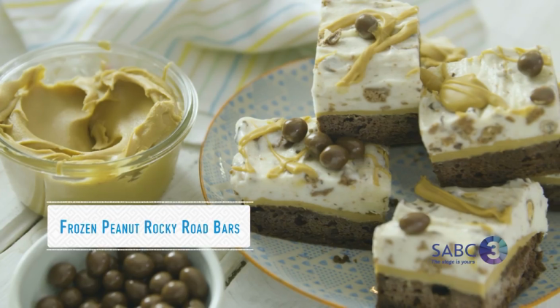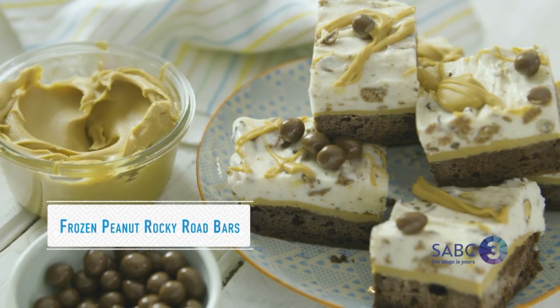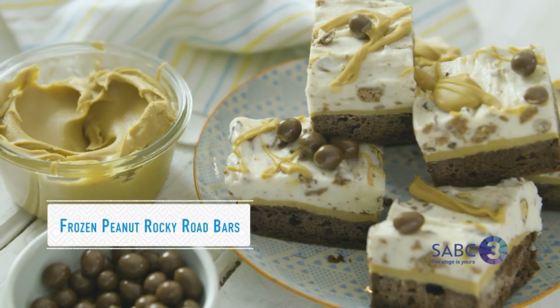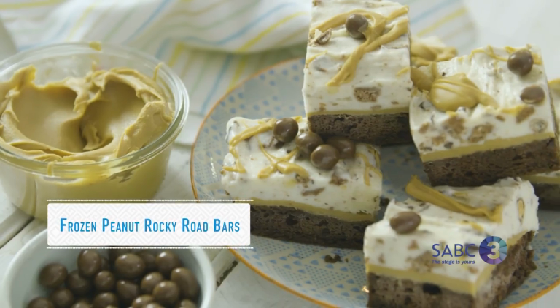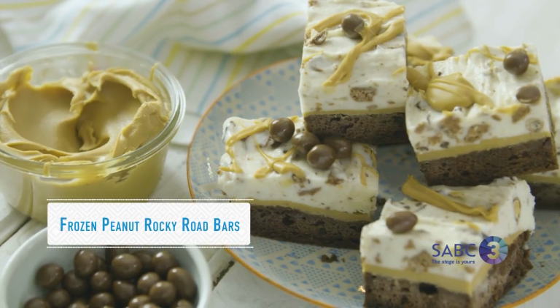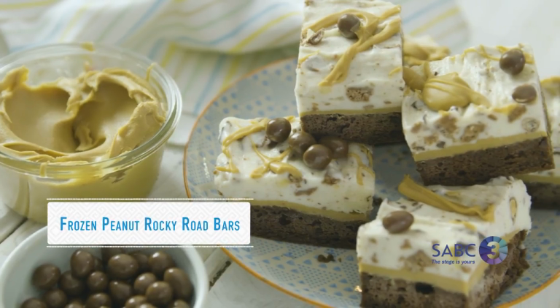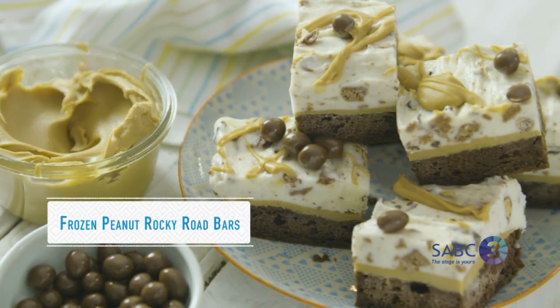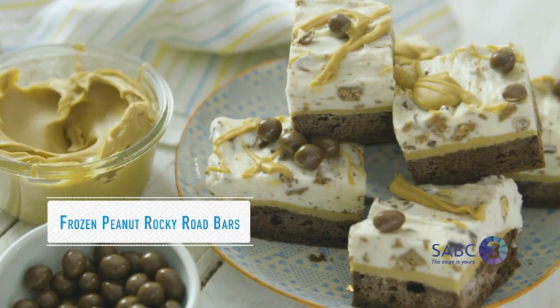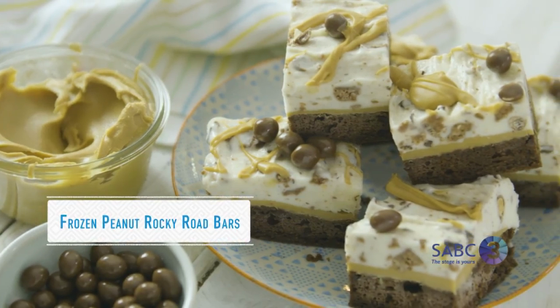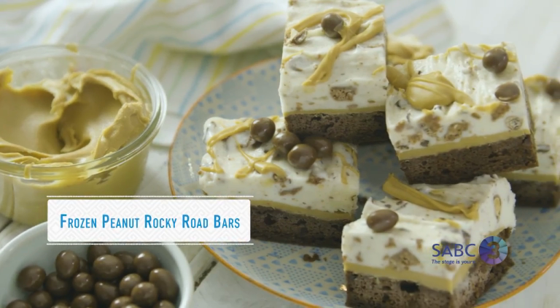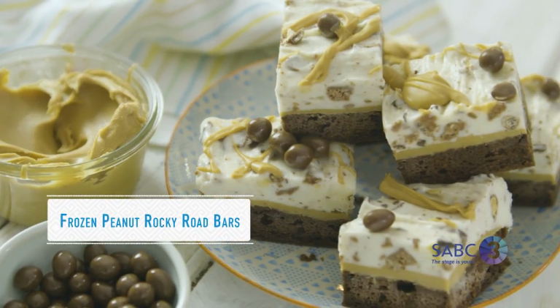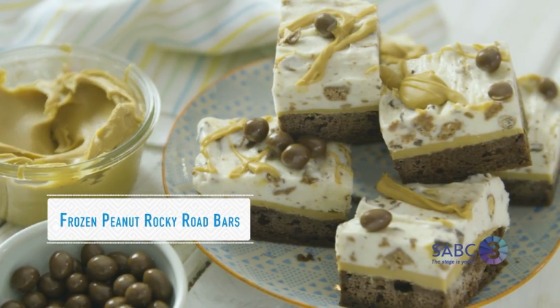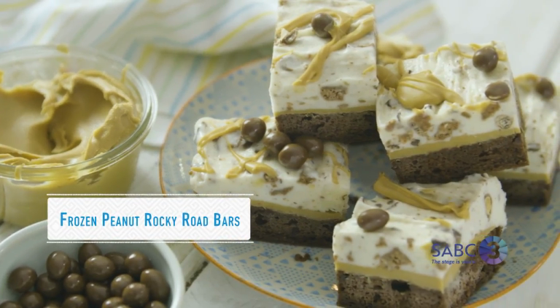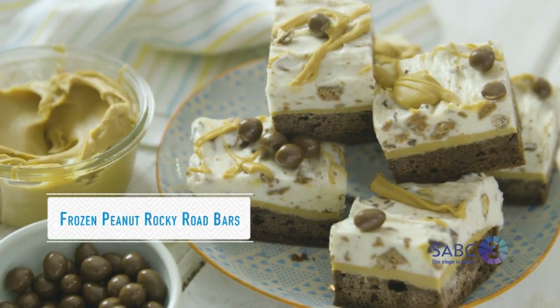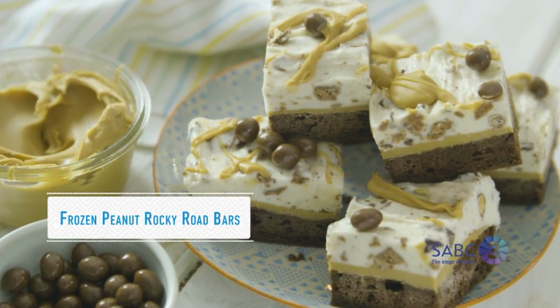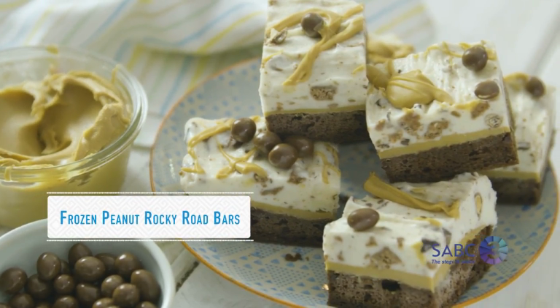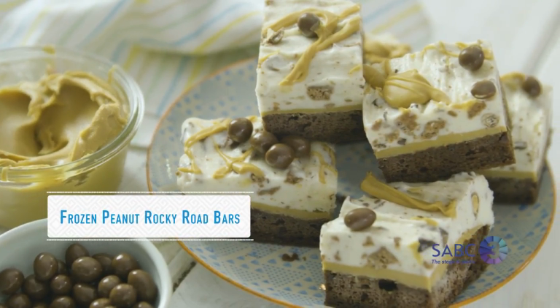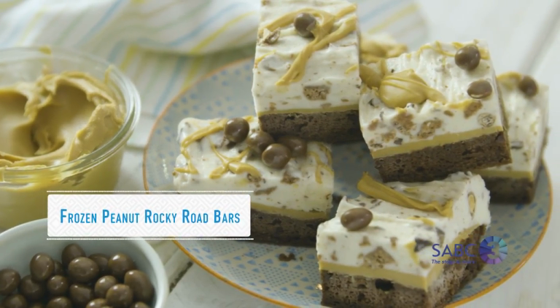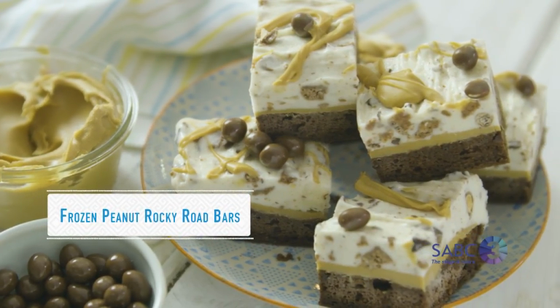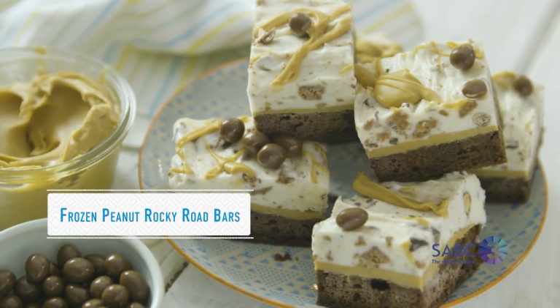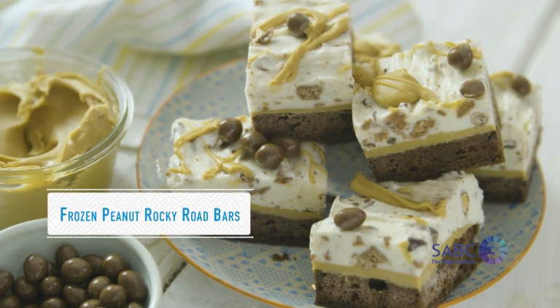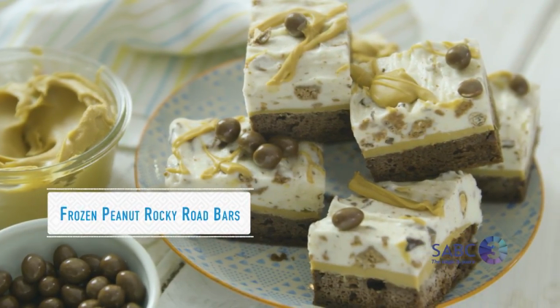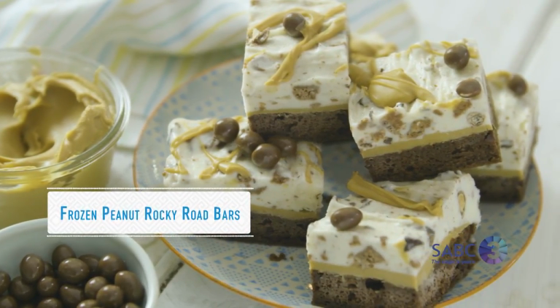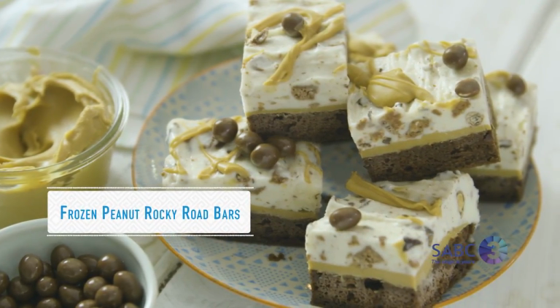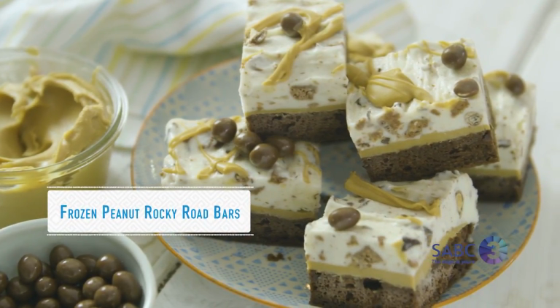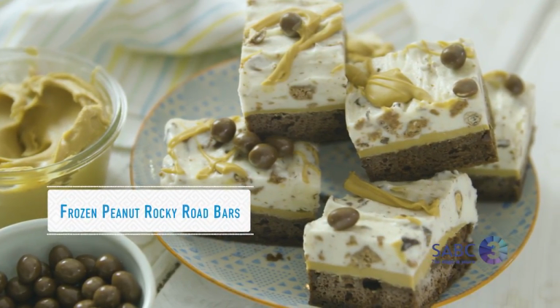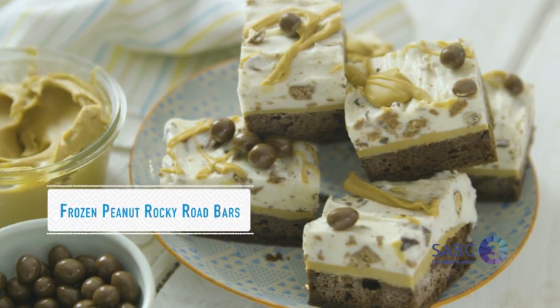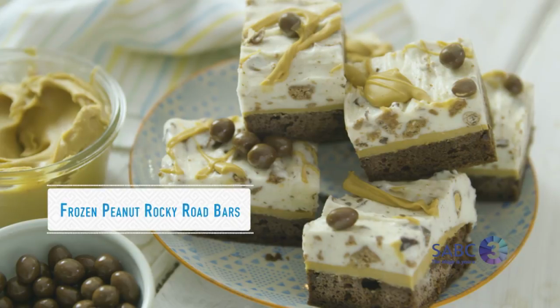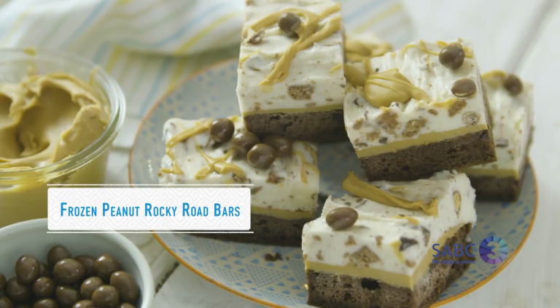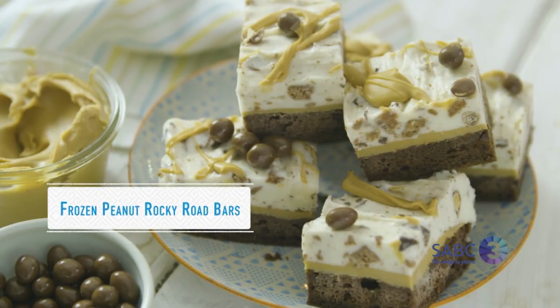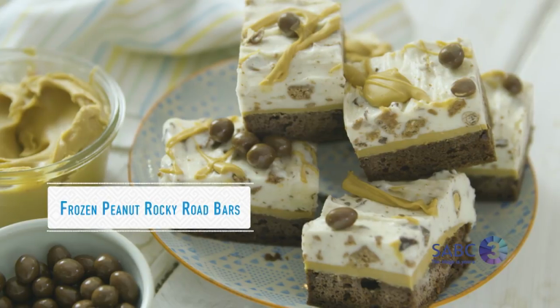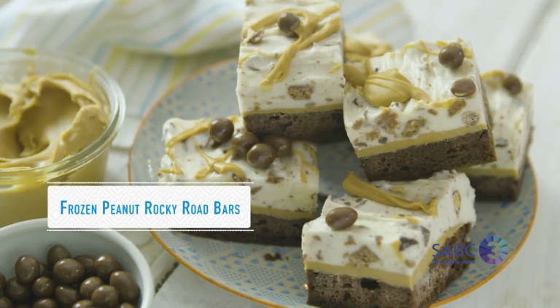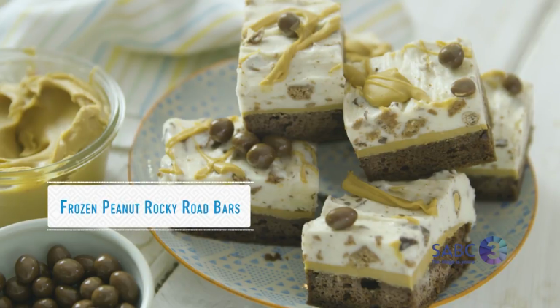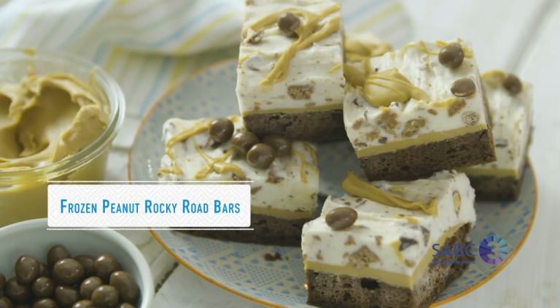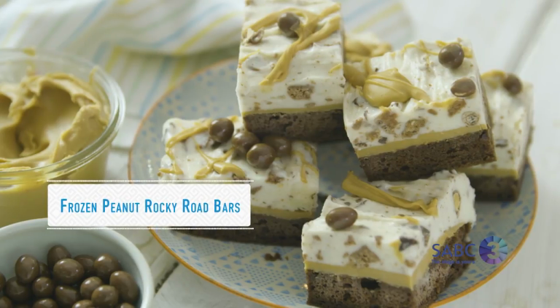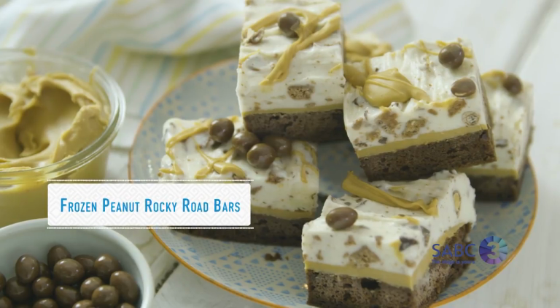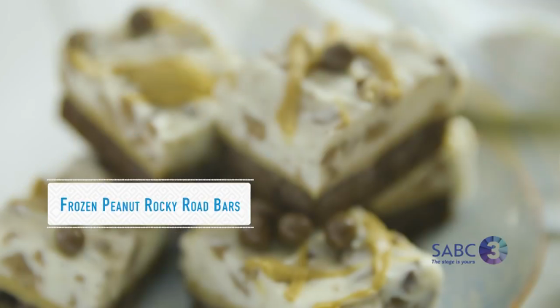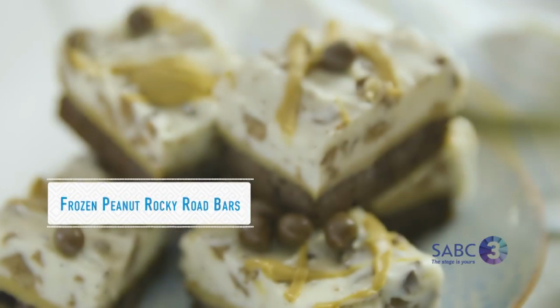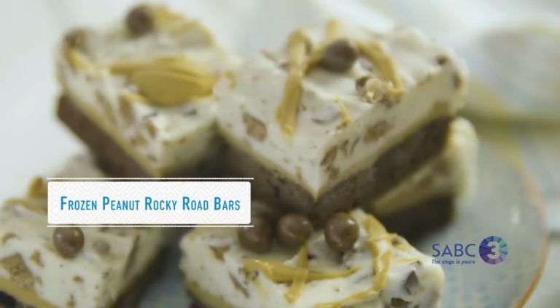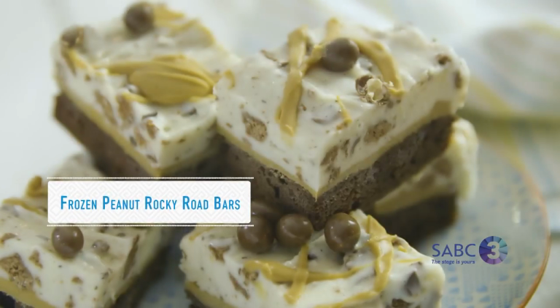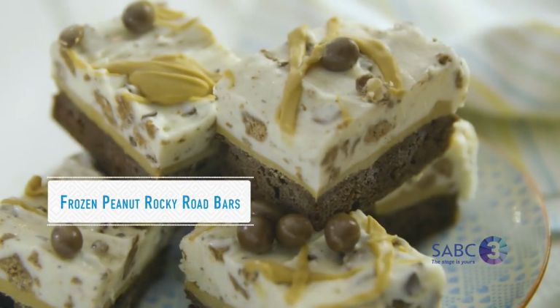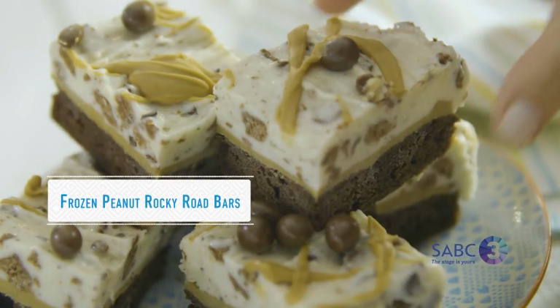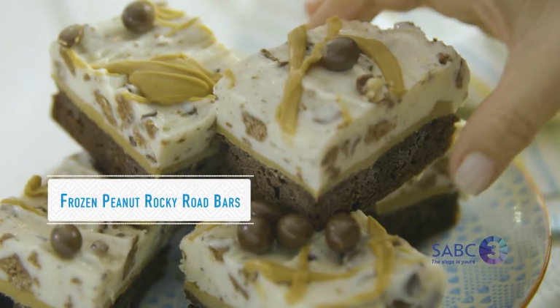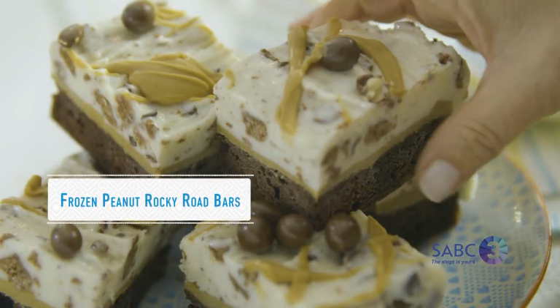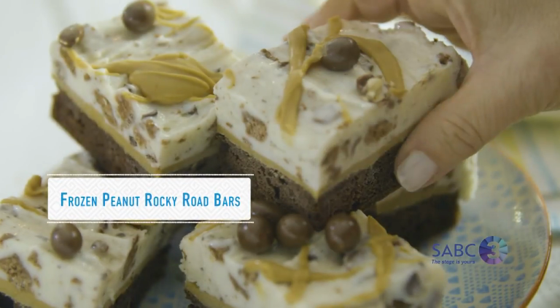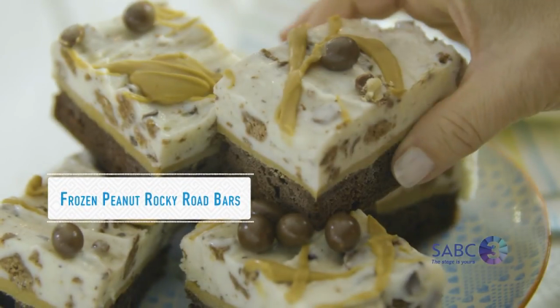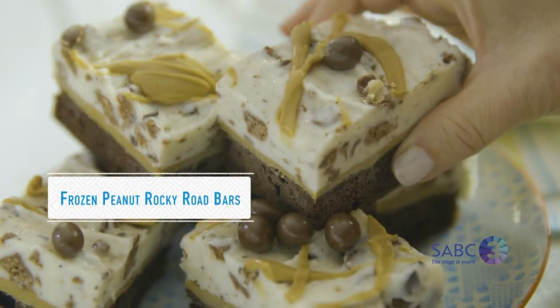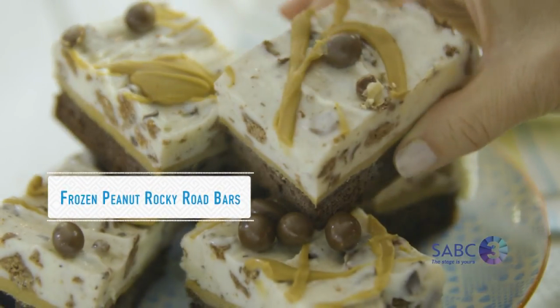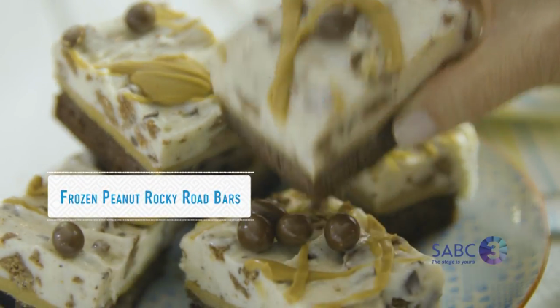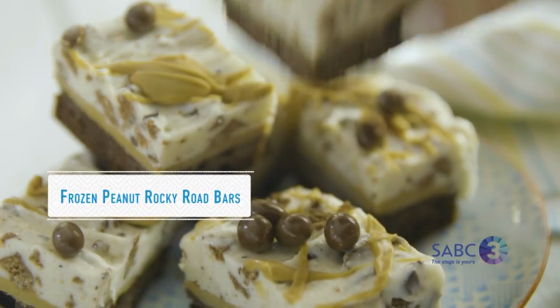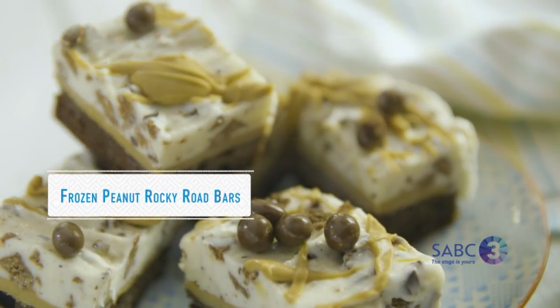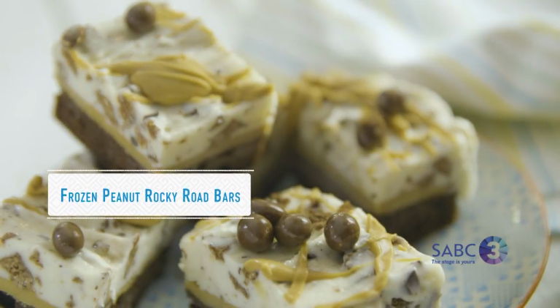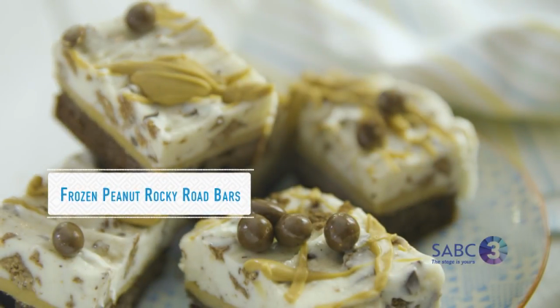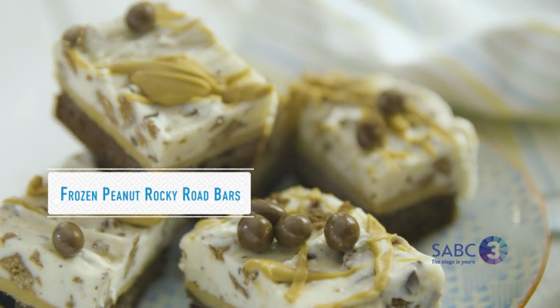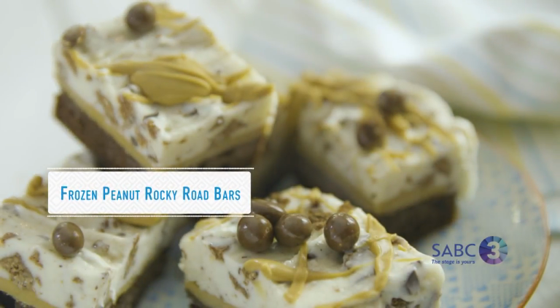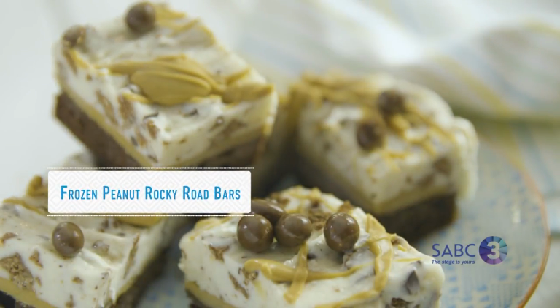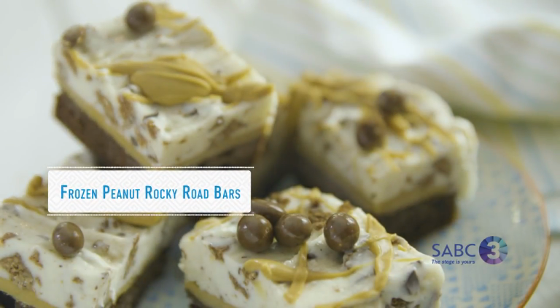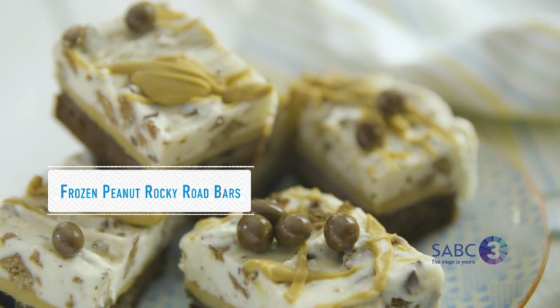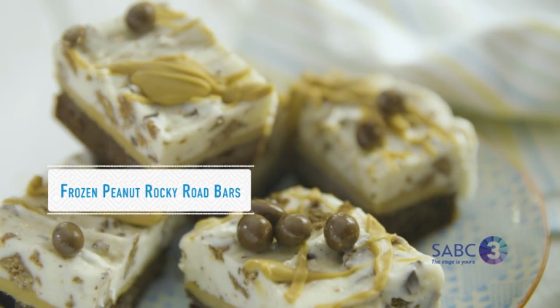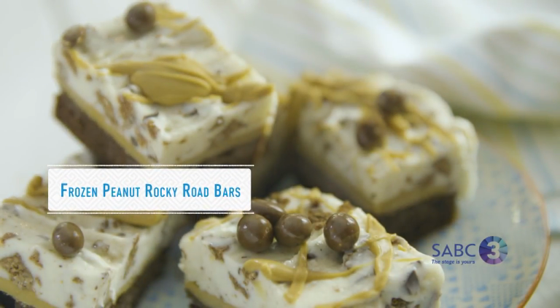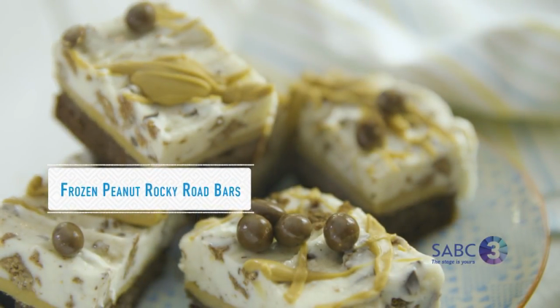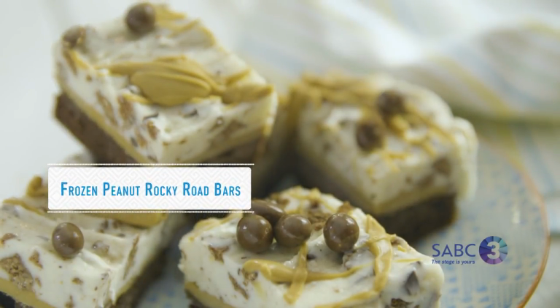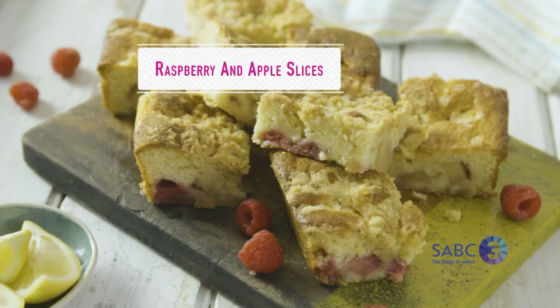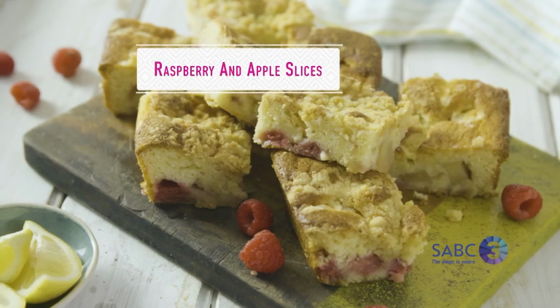Not only do these Rocky Road bars look divine, they're so easy to make, they taste like heaven, and they're perfect for summer entertaining.